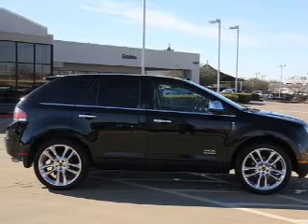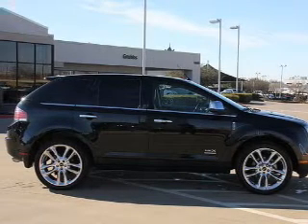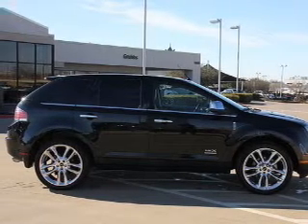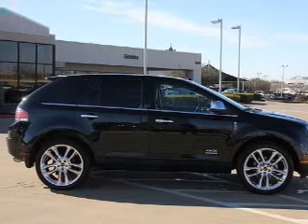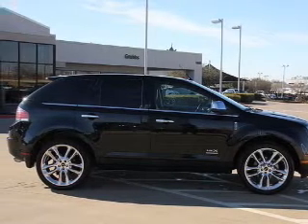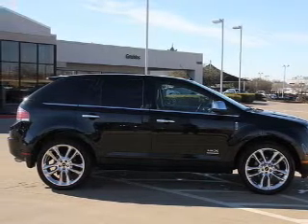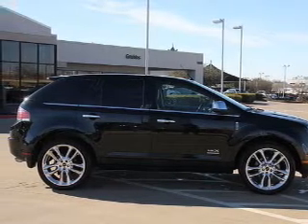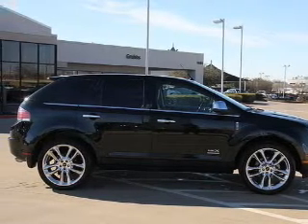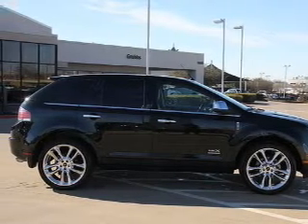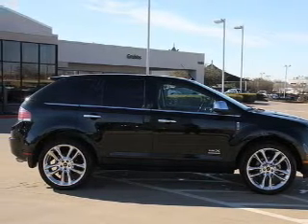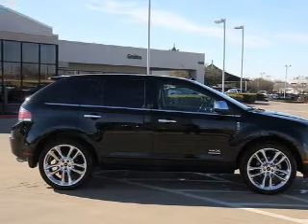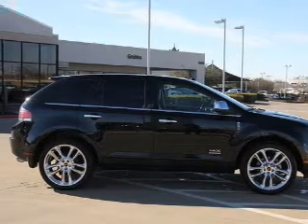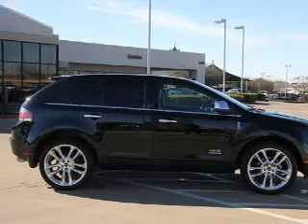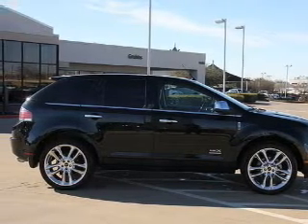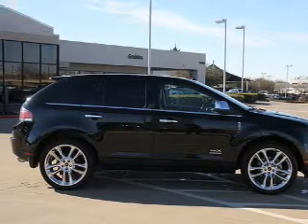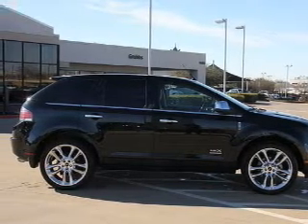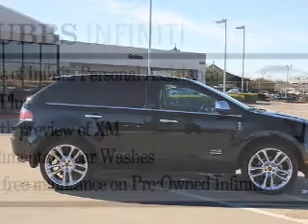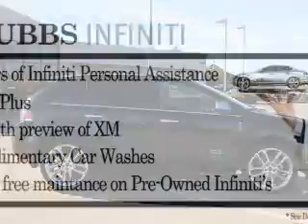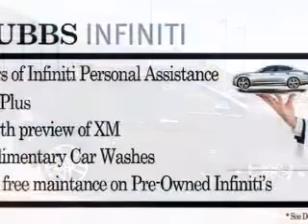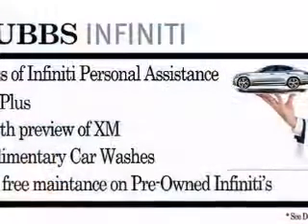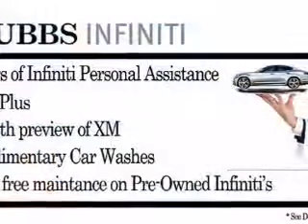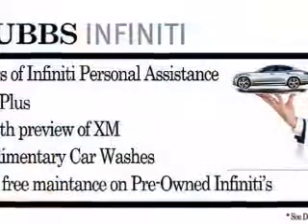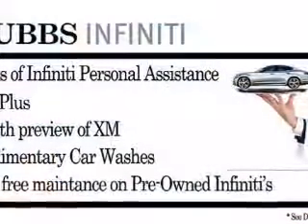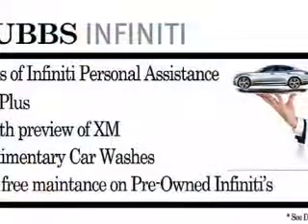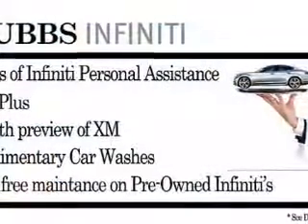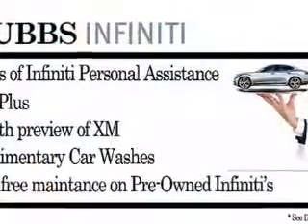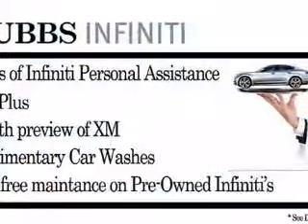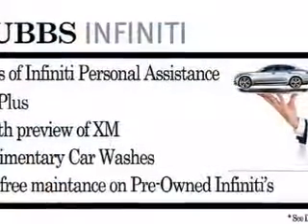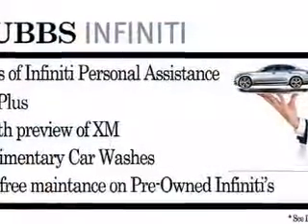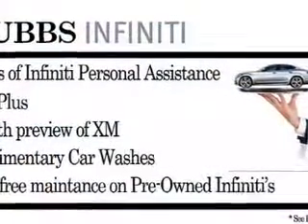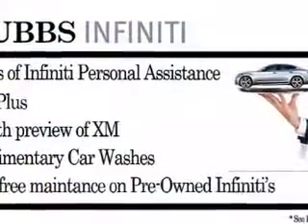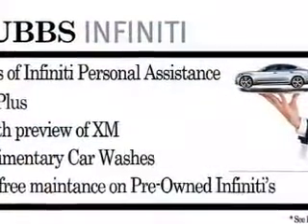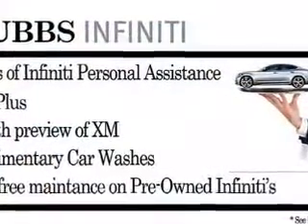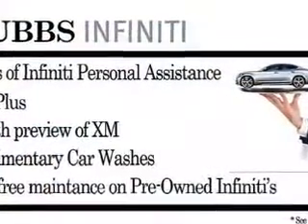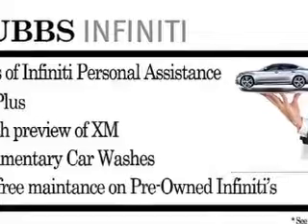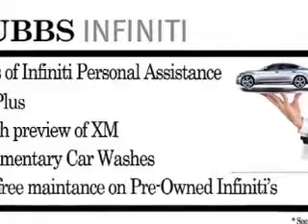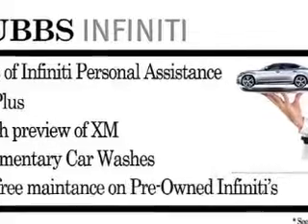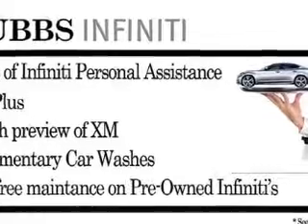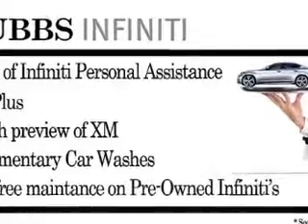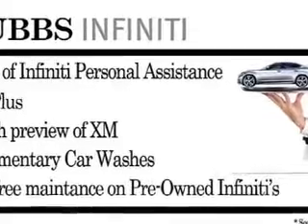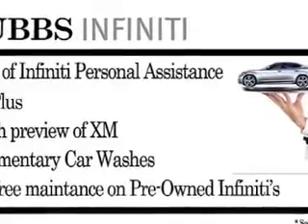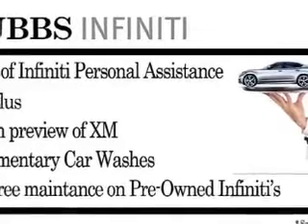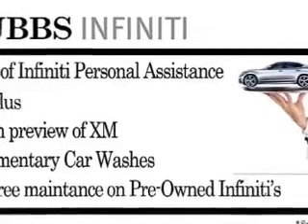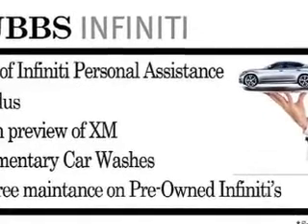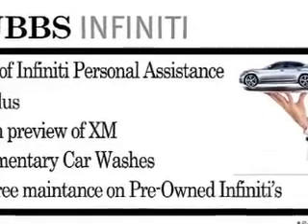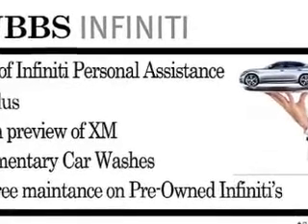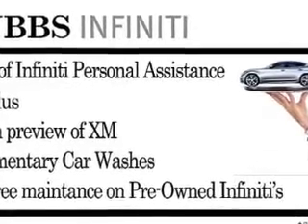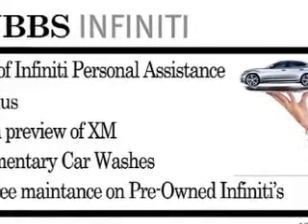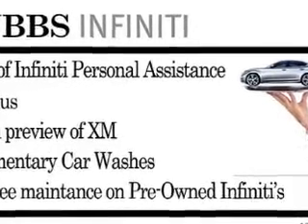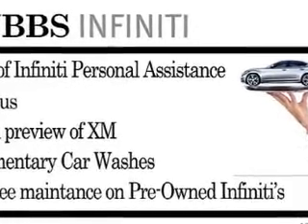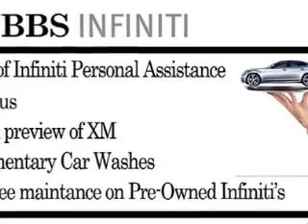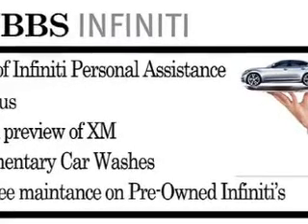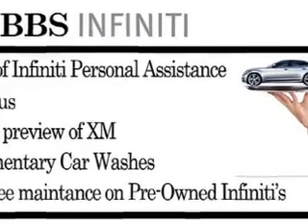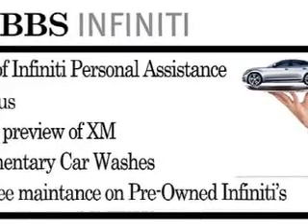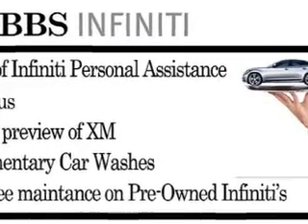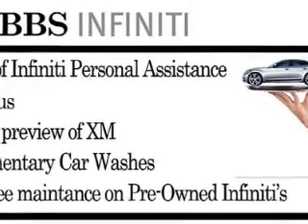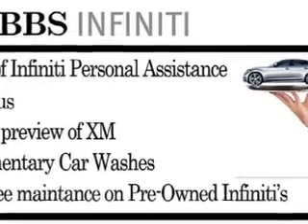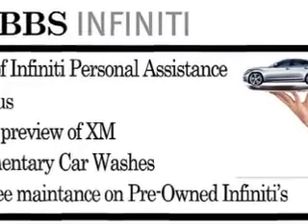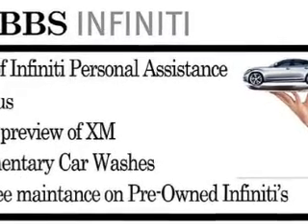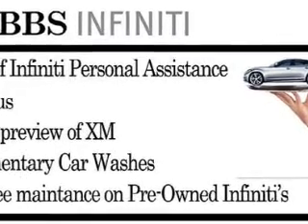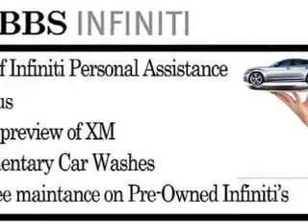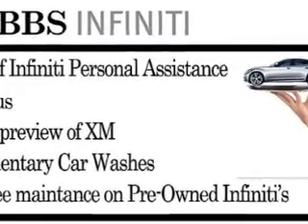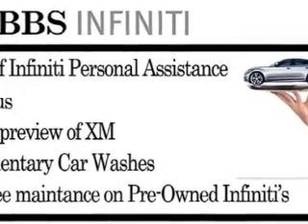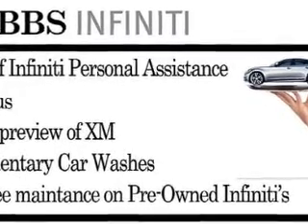Stability control. Low tire pressure warning. Our website offers more information on all of our vehicles. Call us today to start test driving.